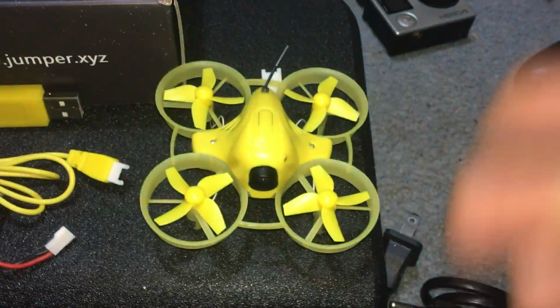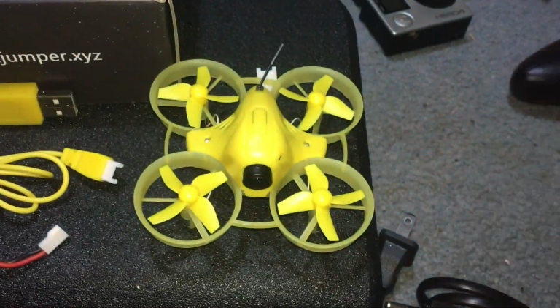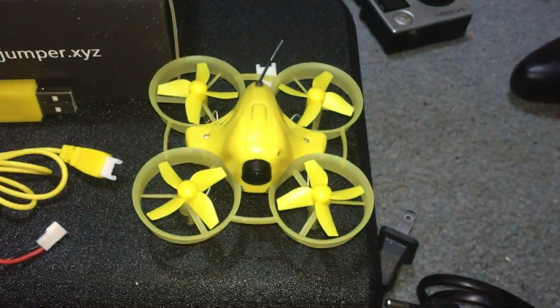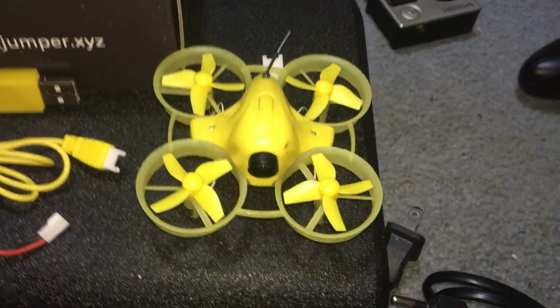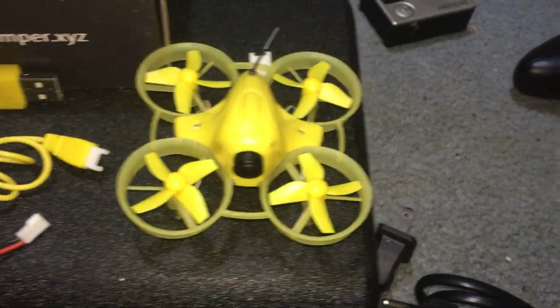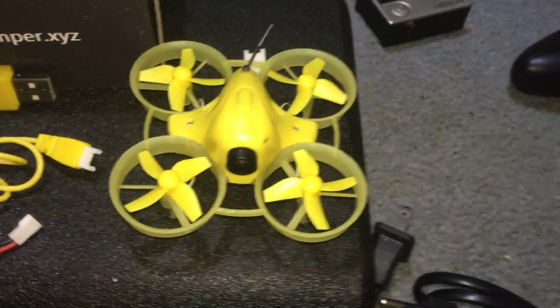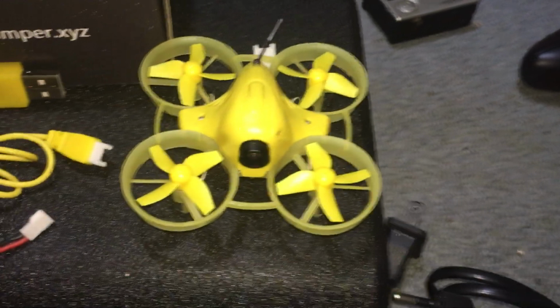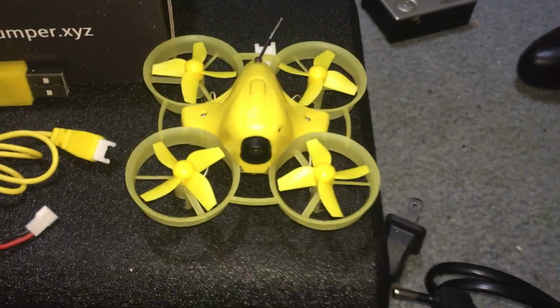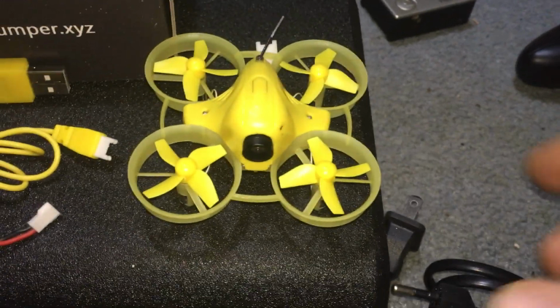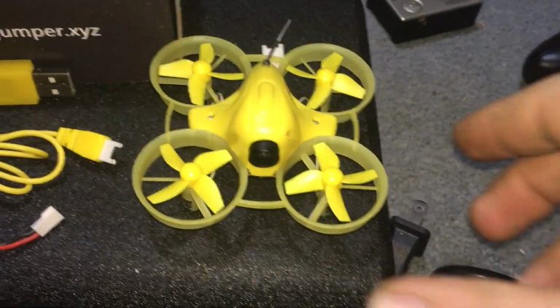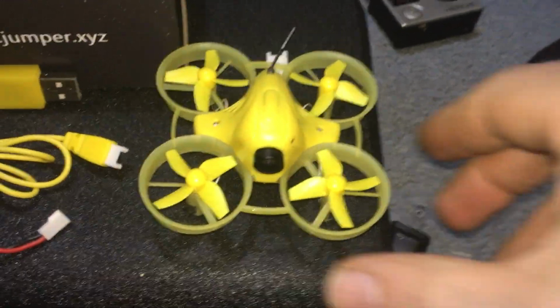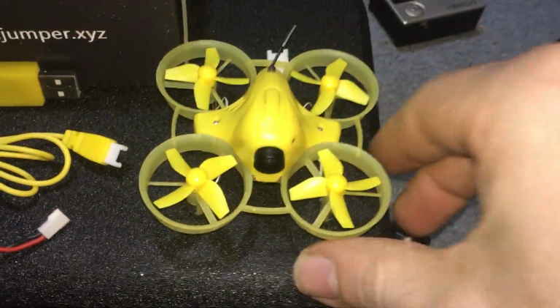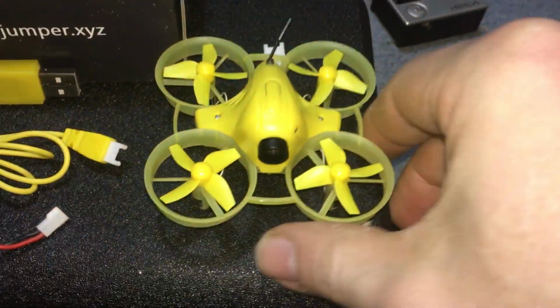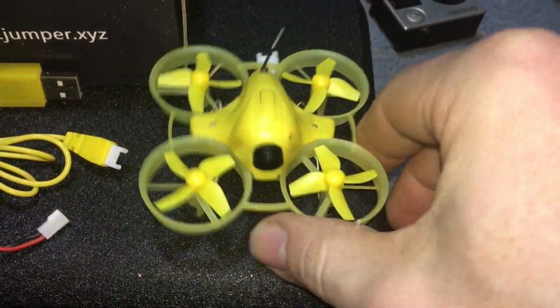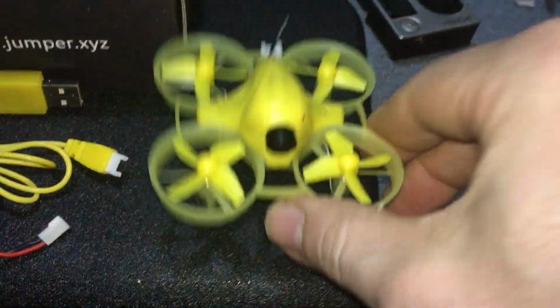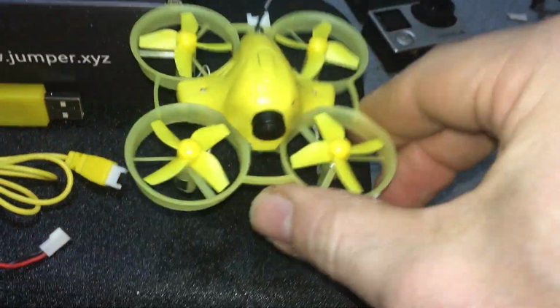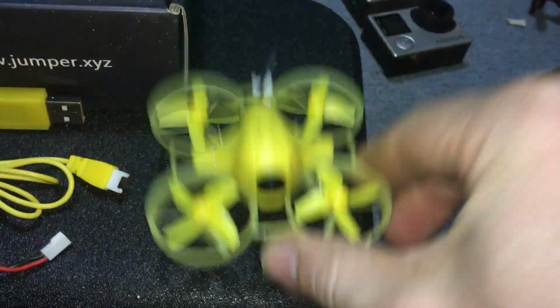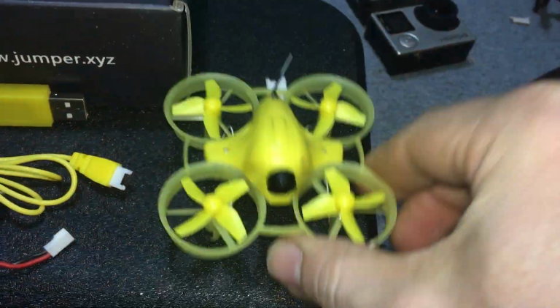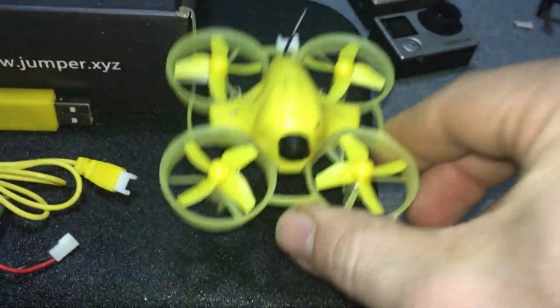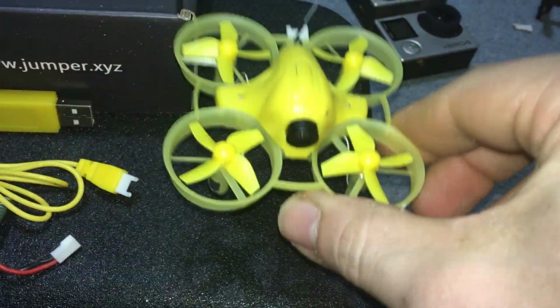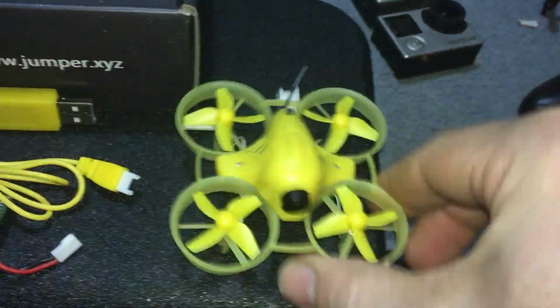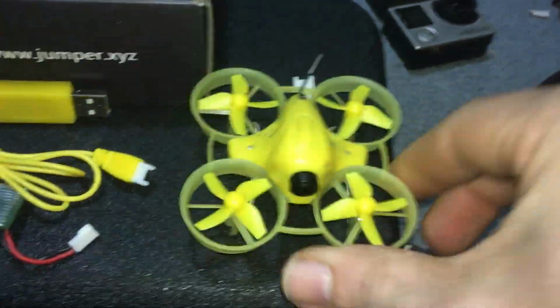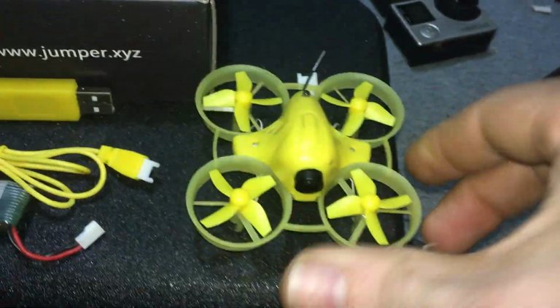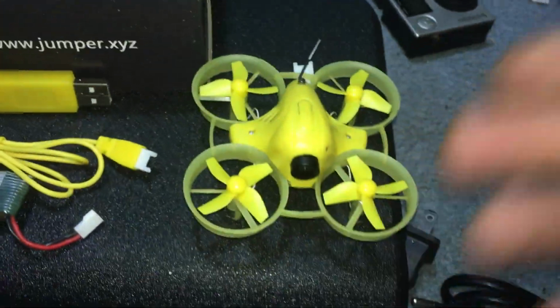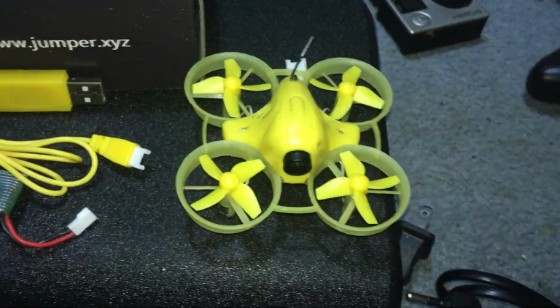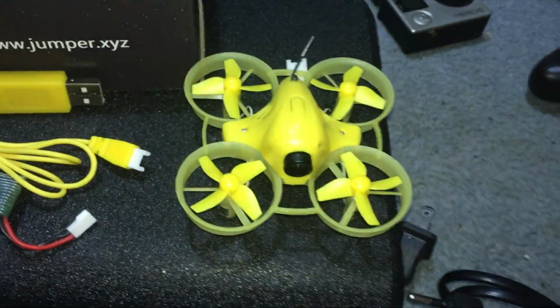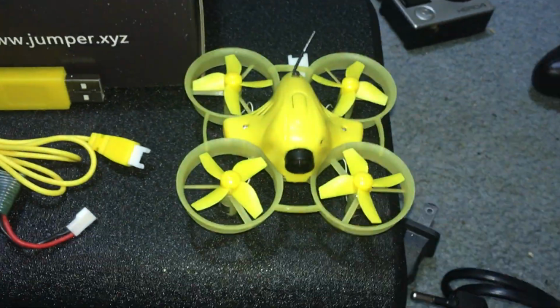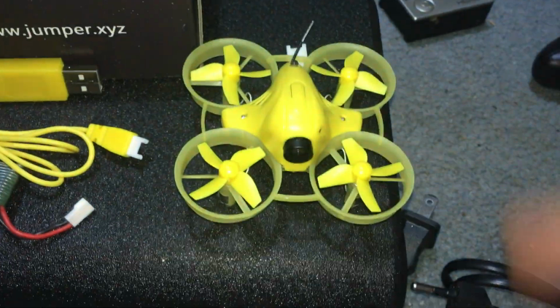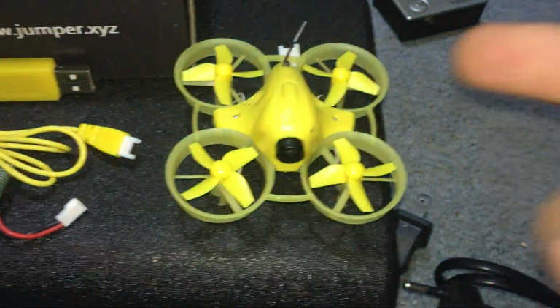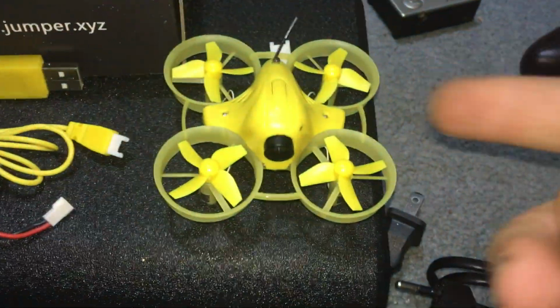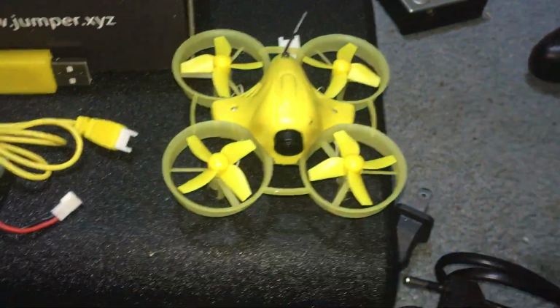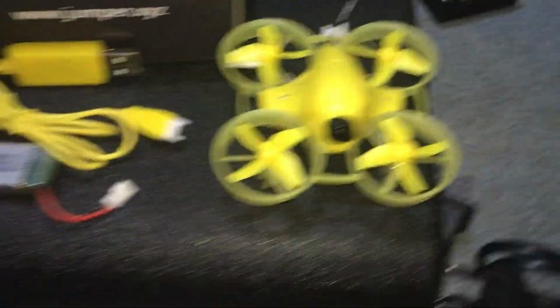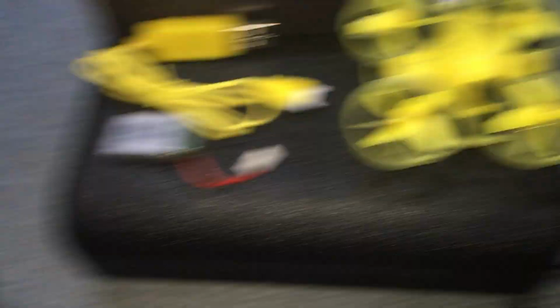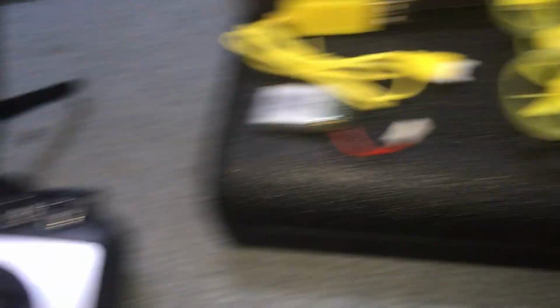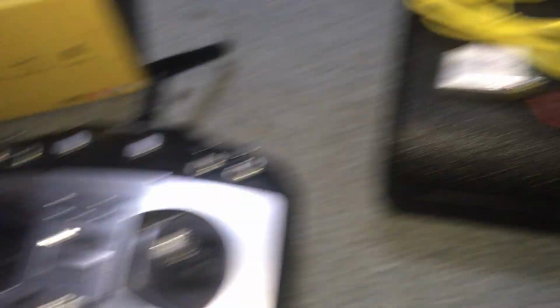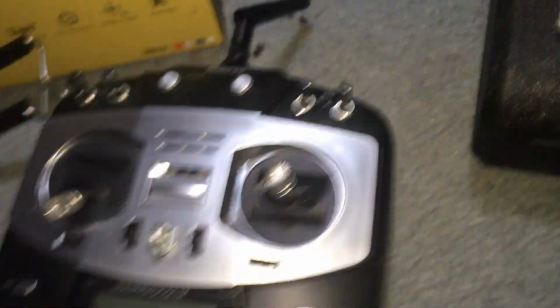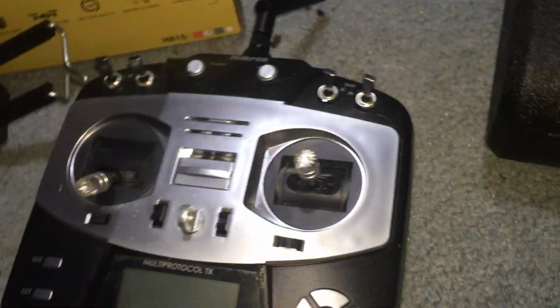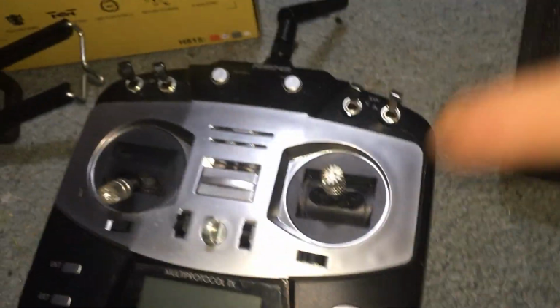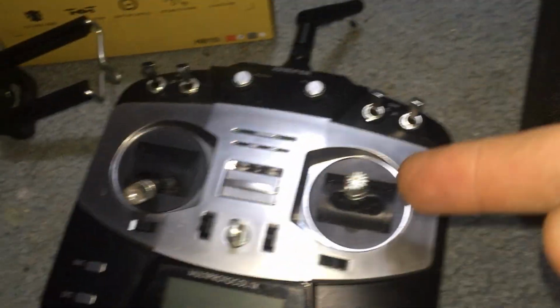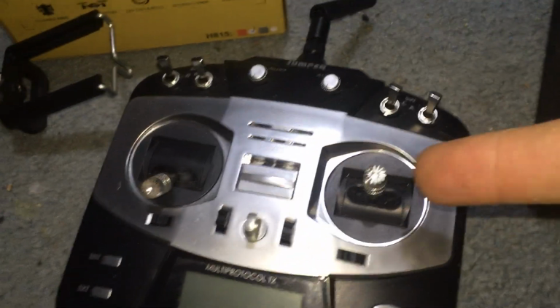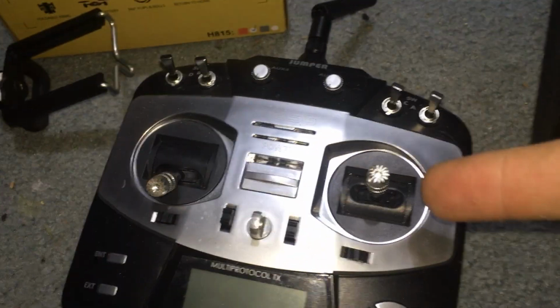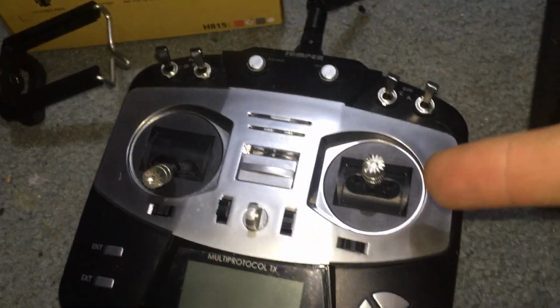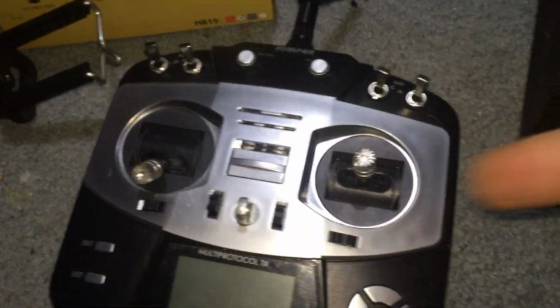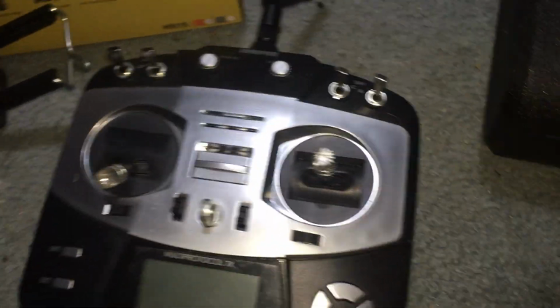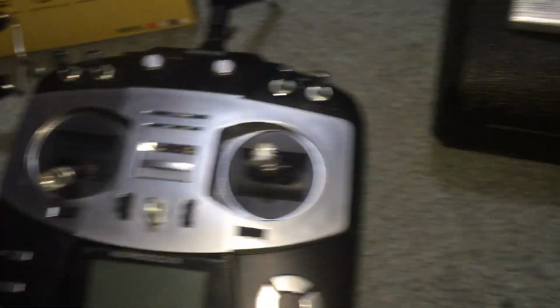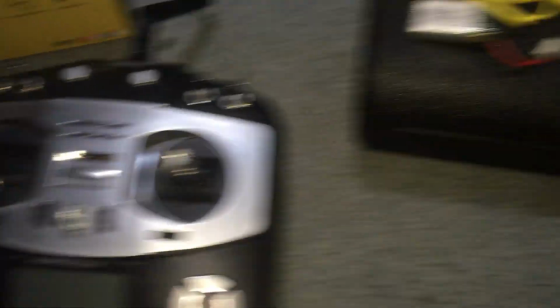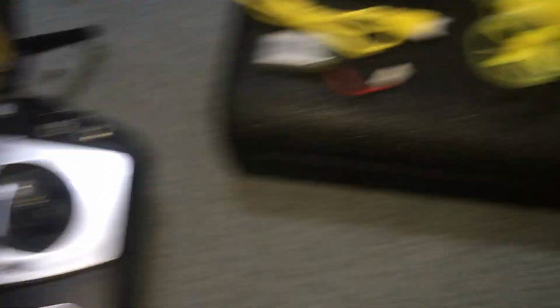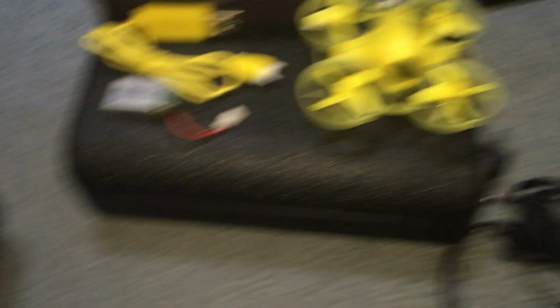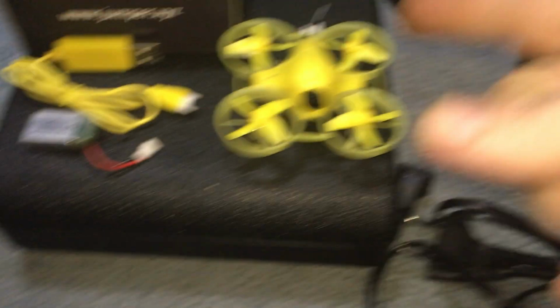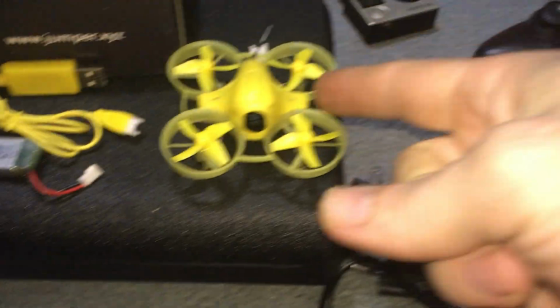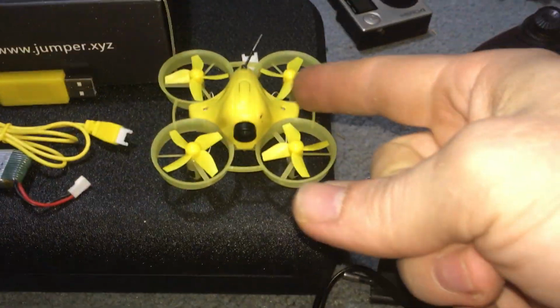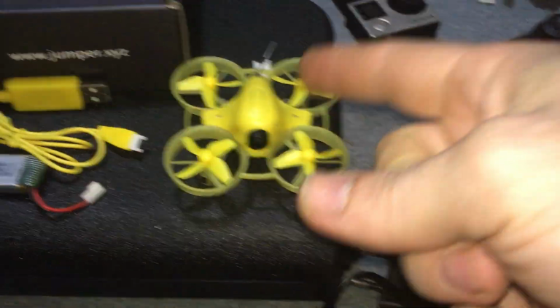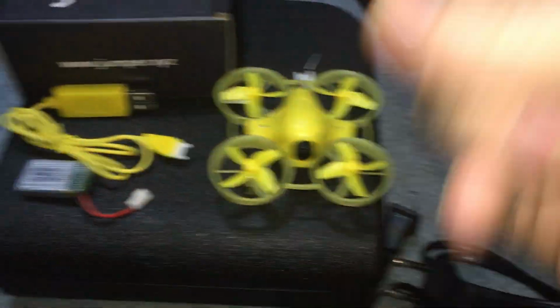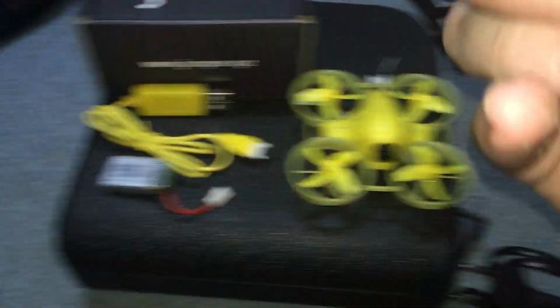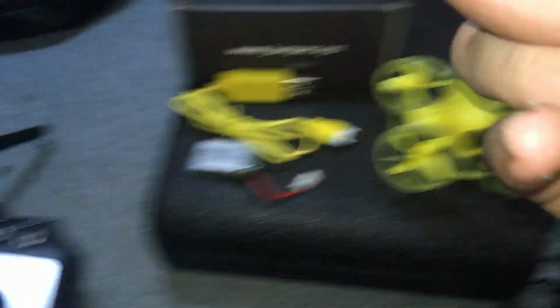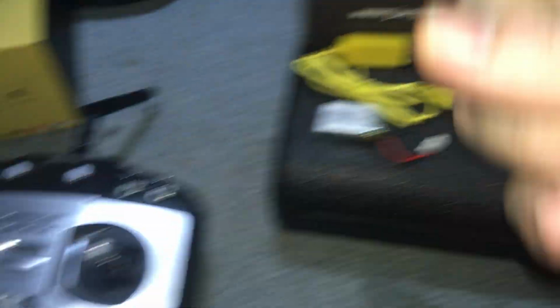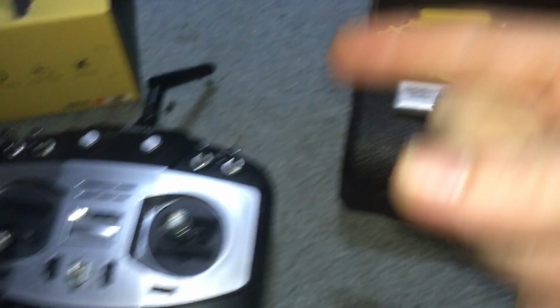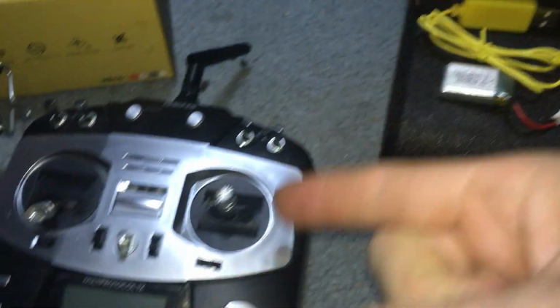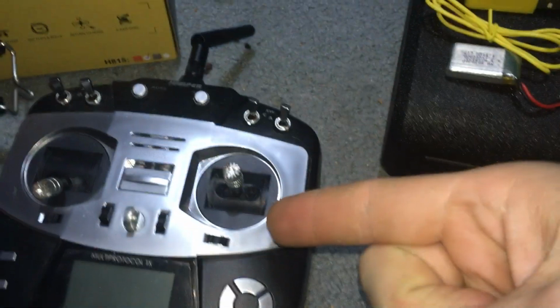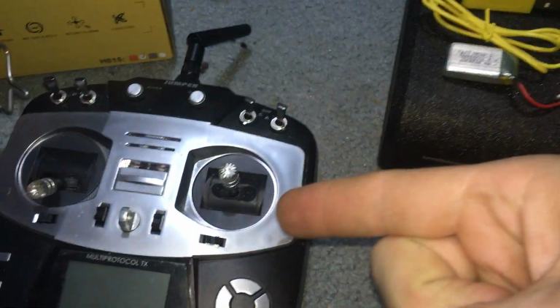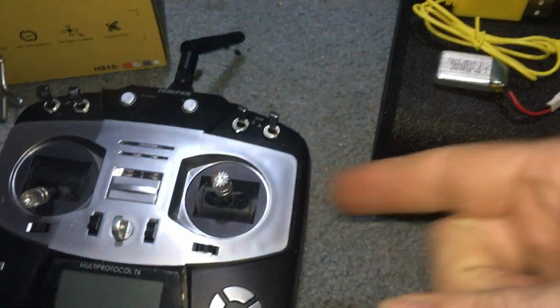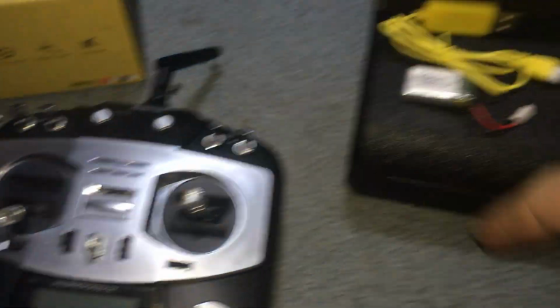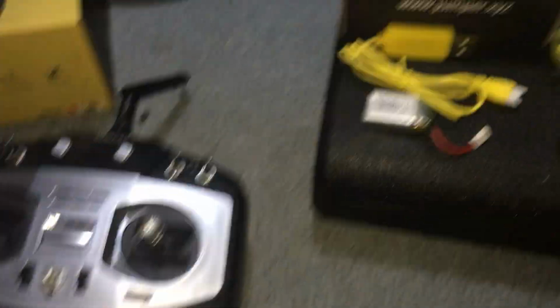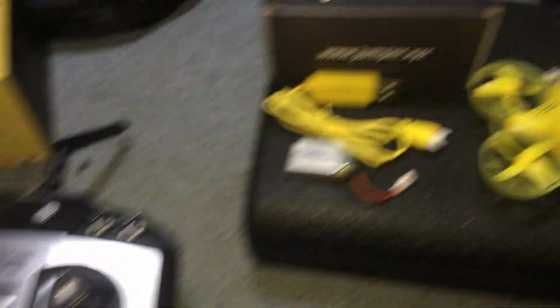What's a jumper drone? It jumps? Not really. It's made specifically for the Jumper transmitter.